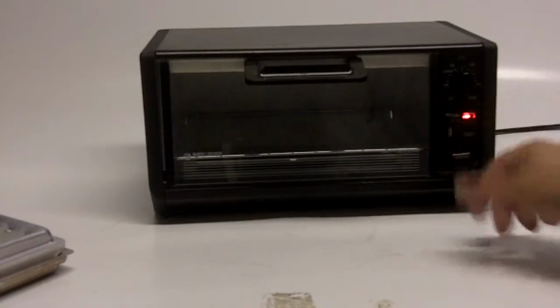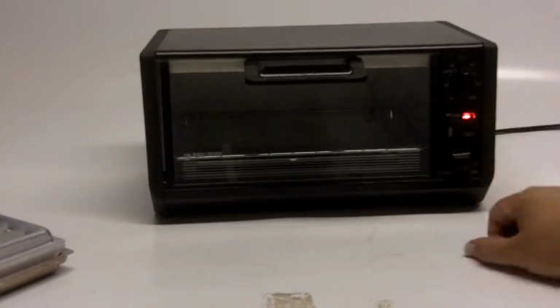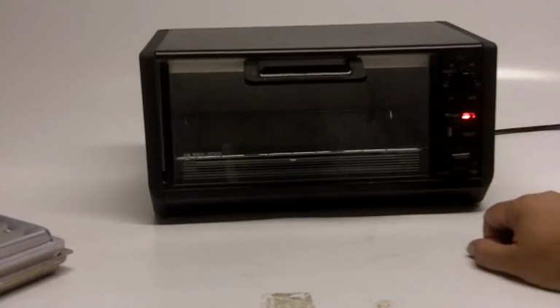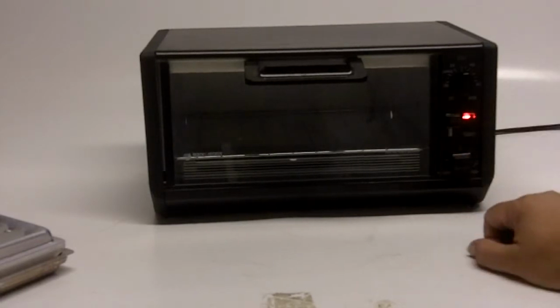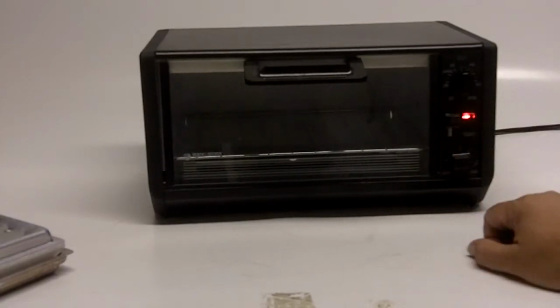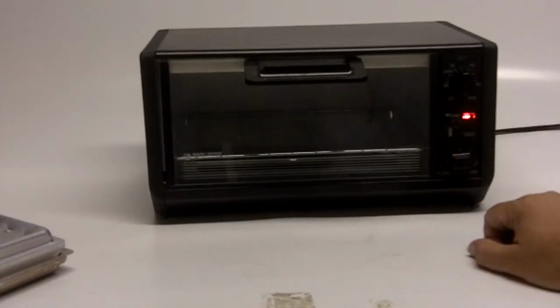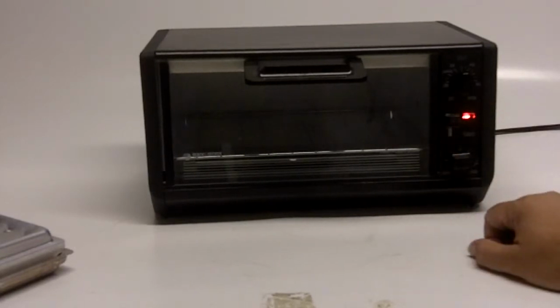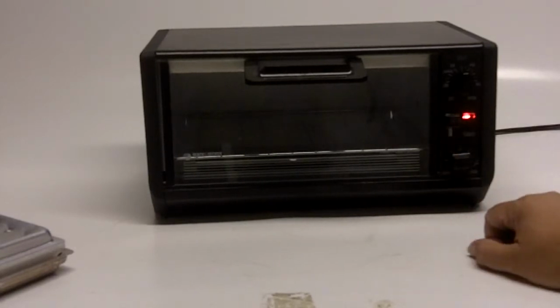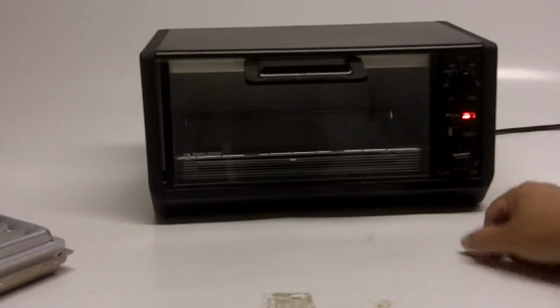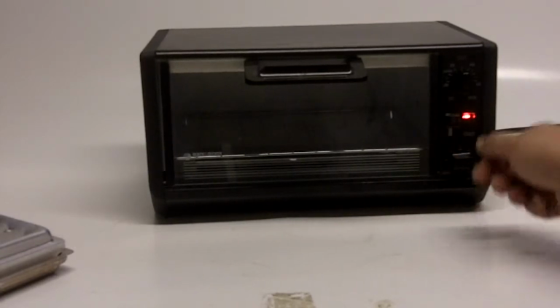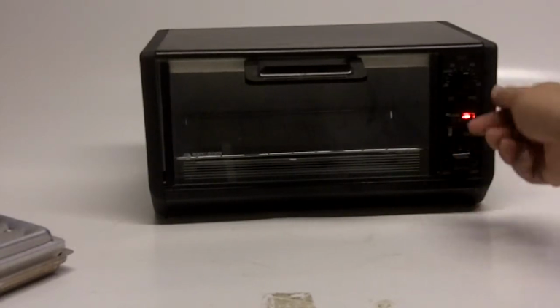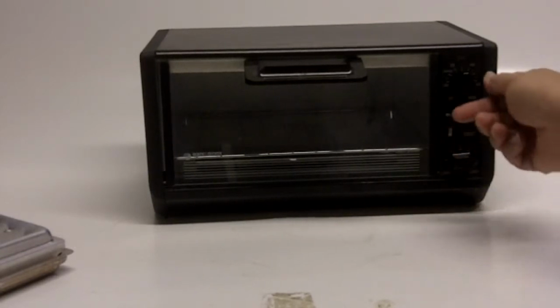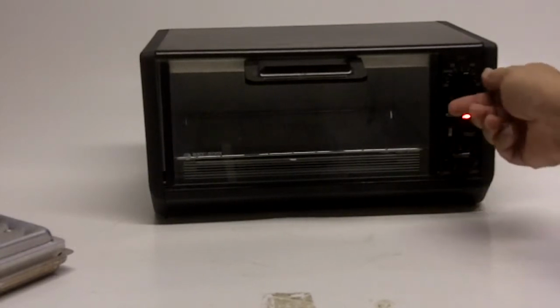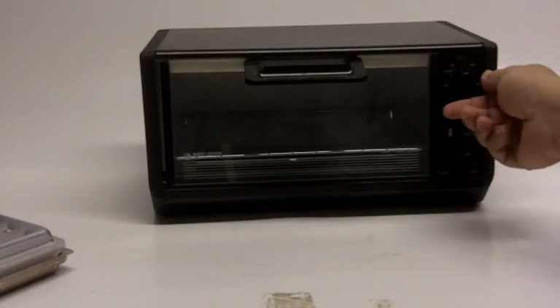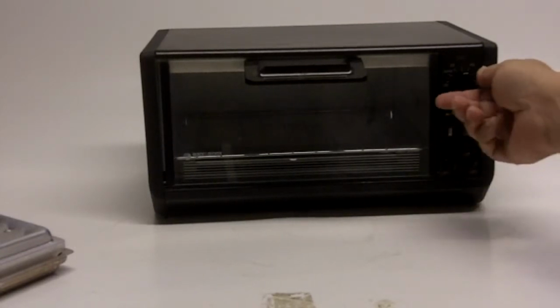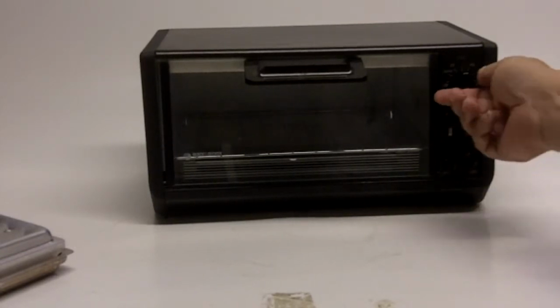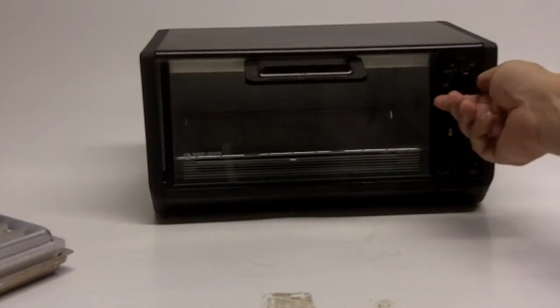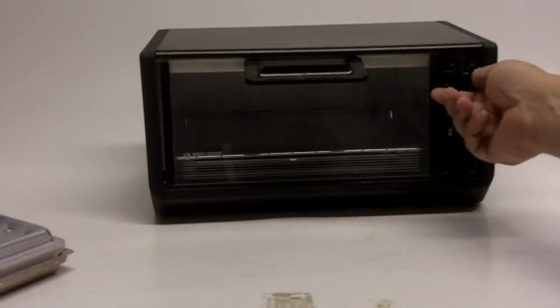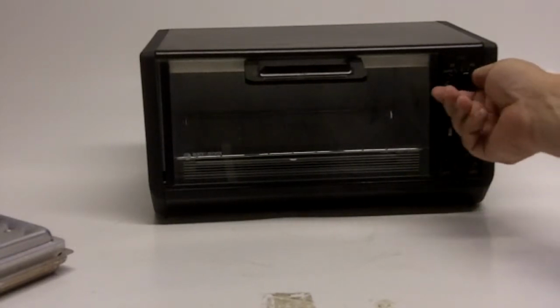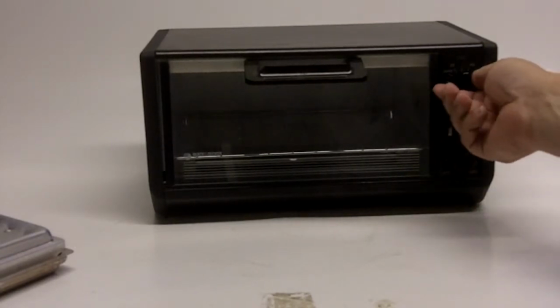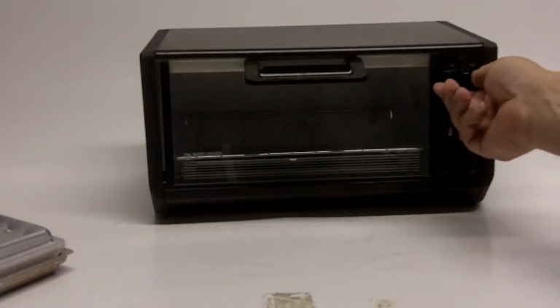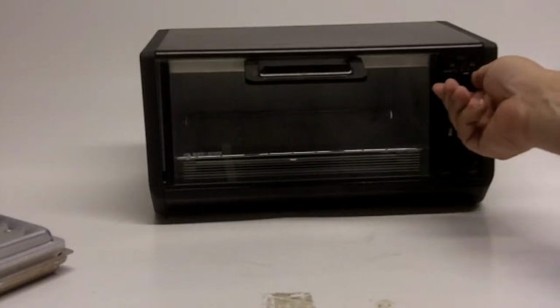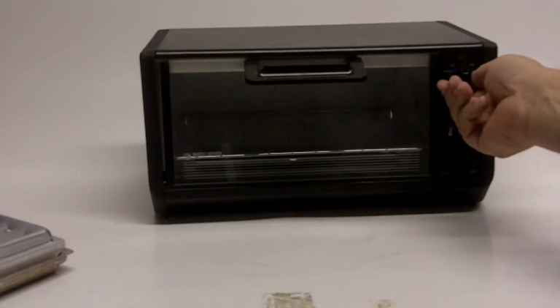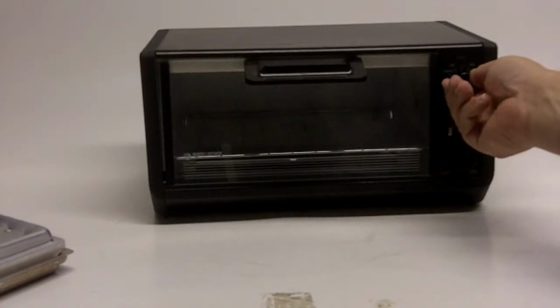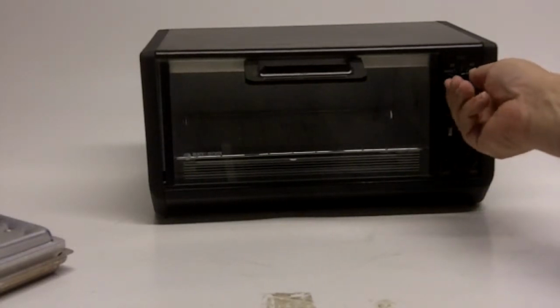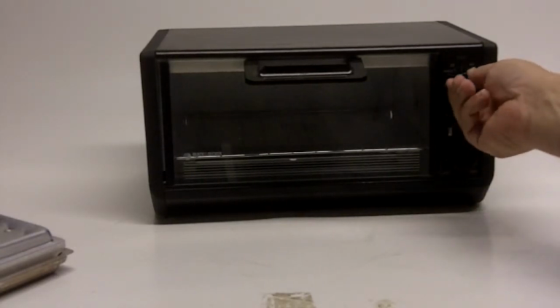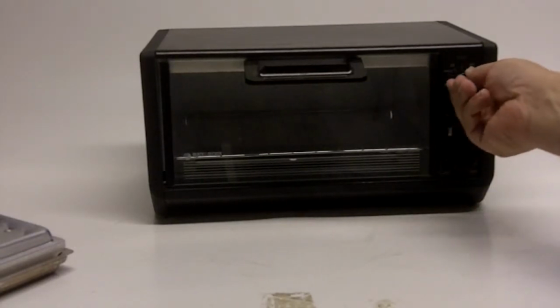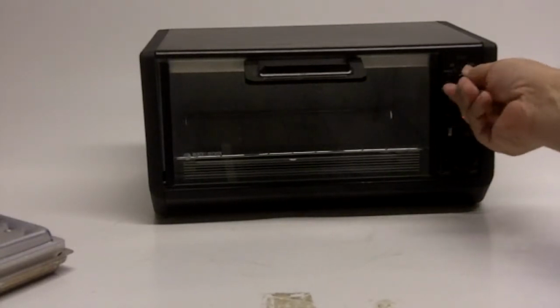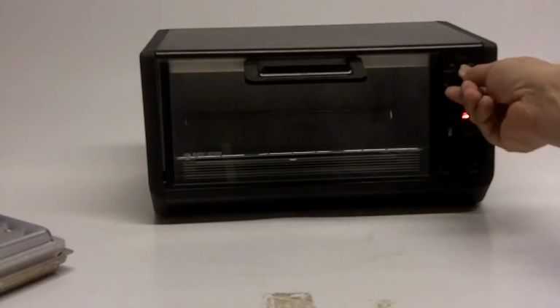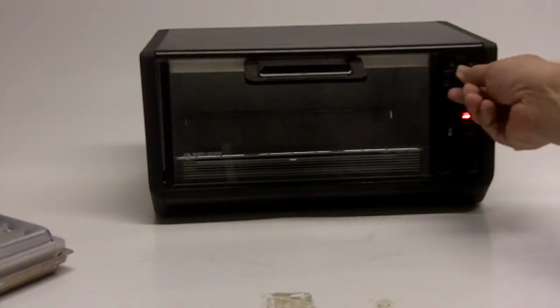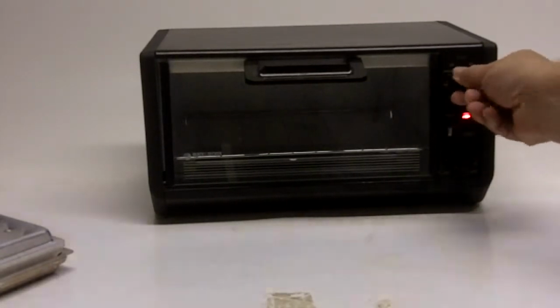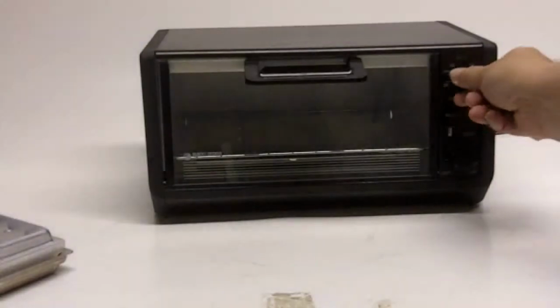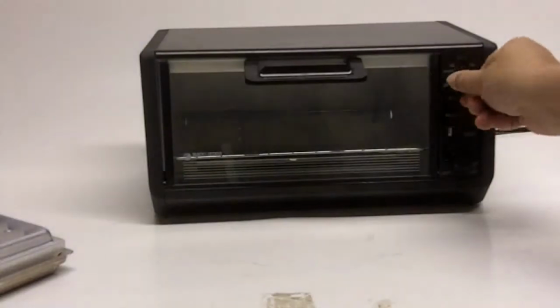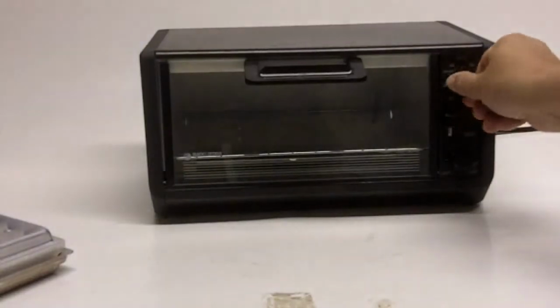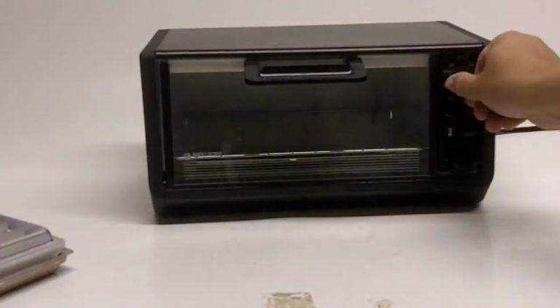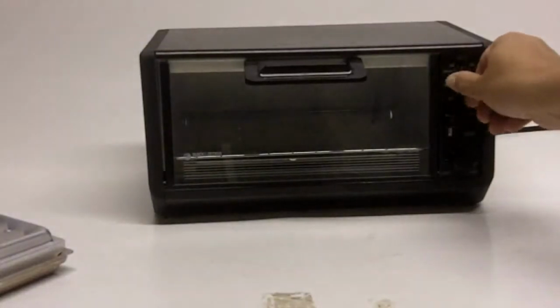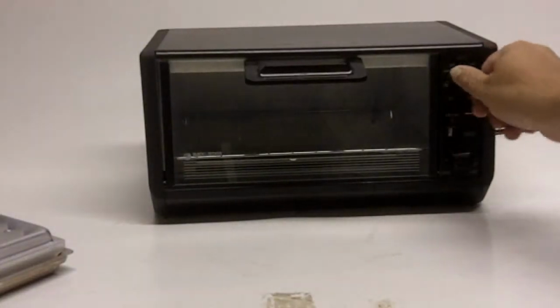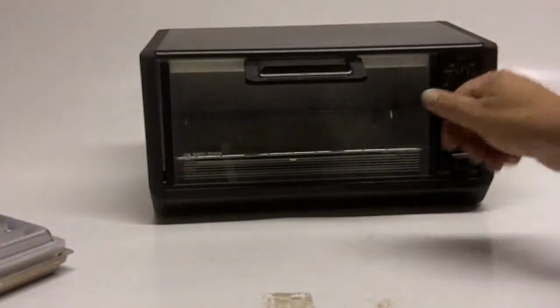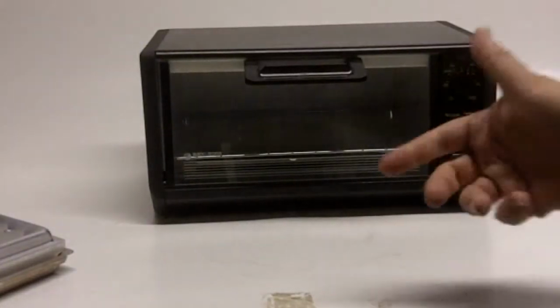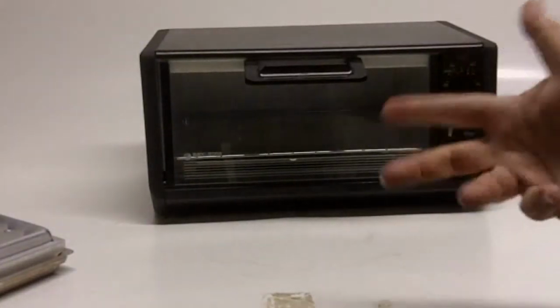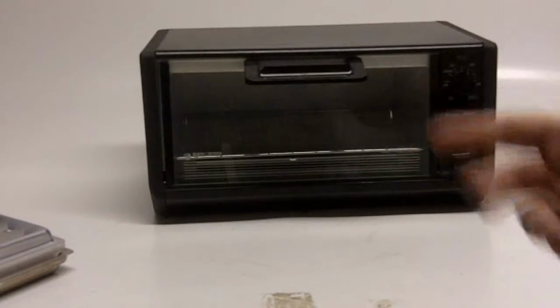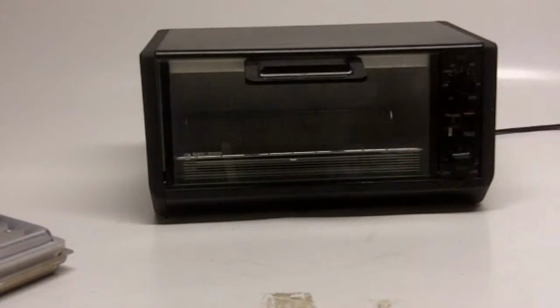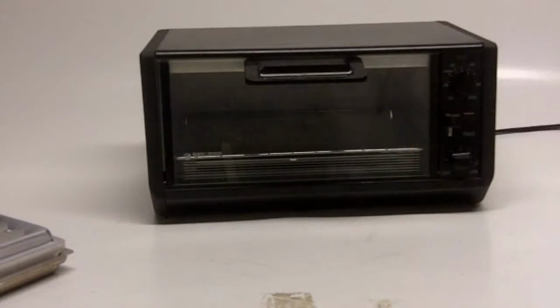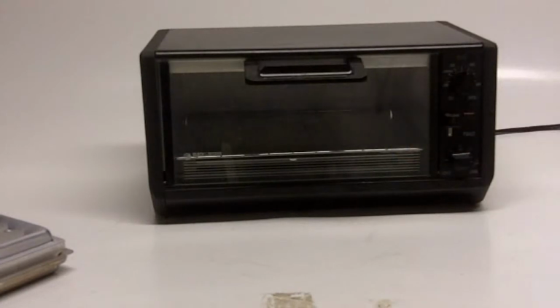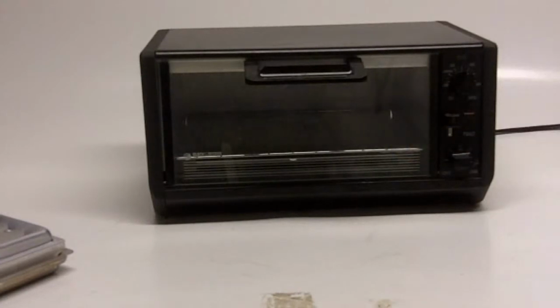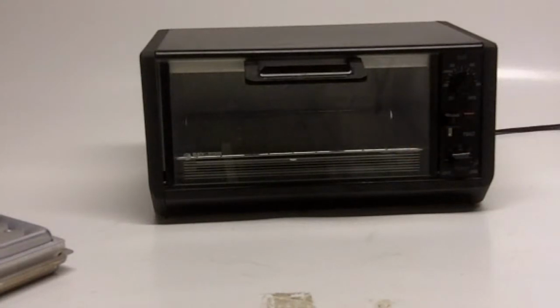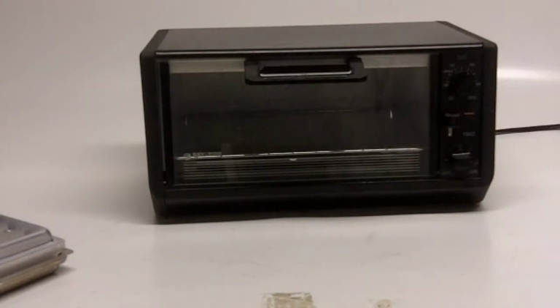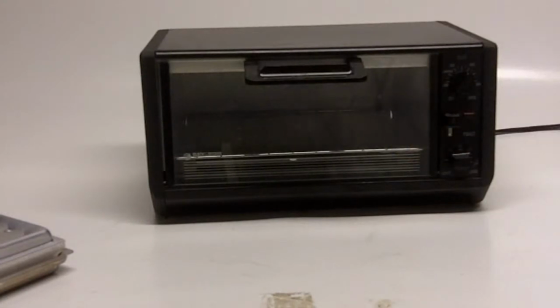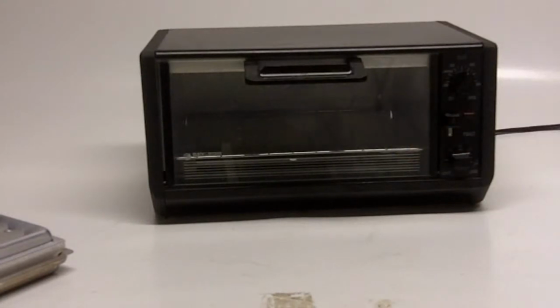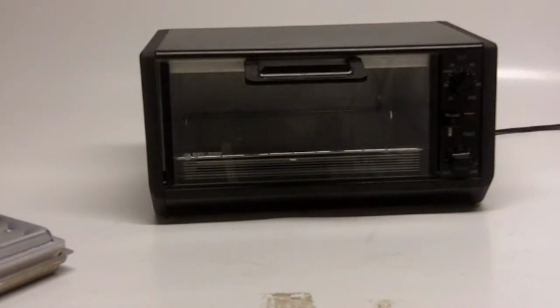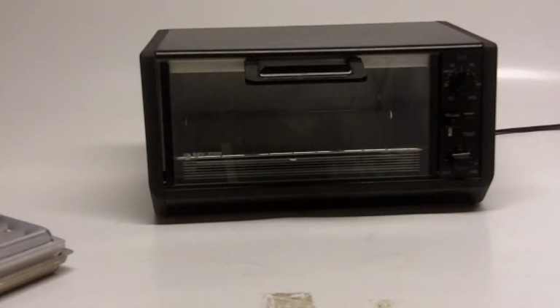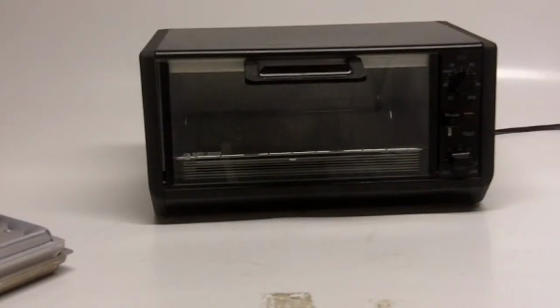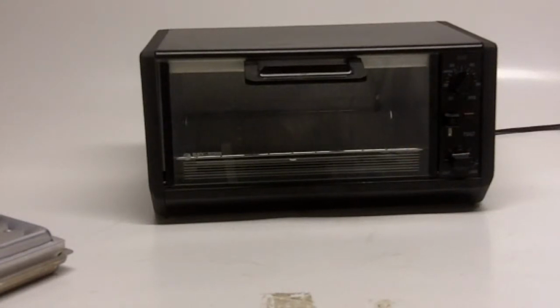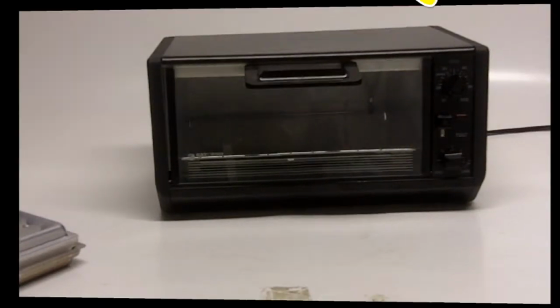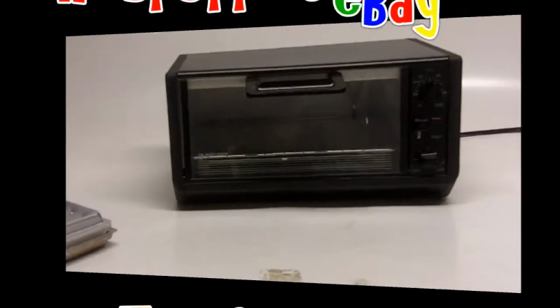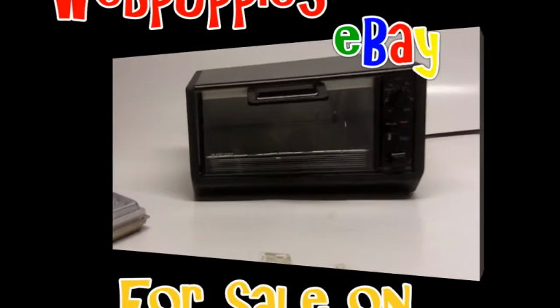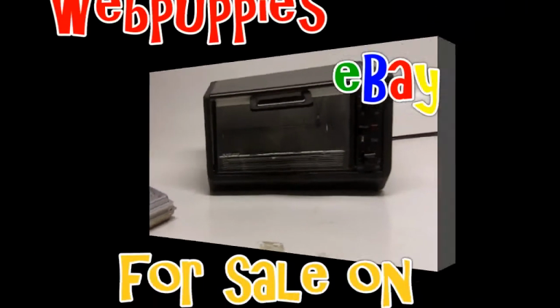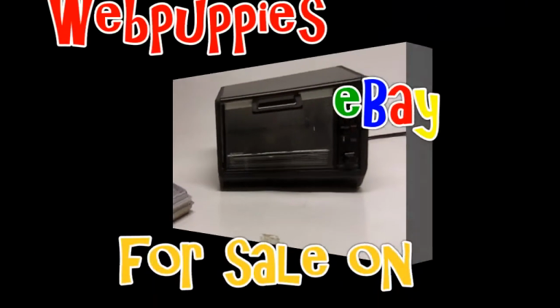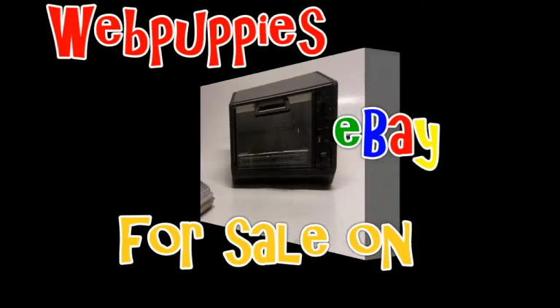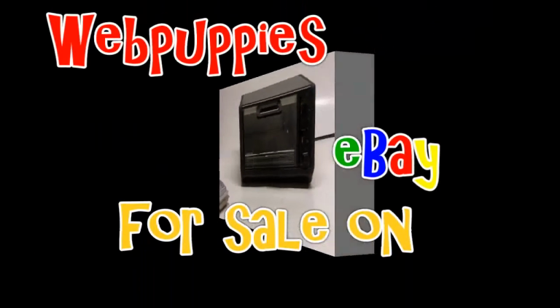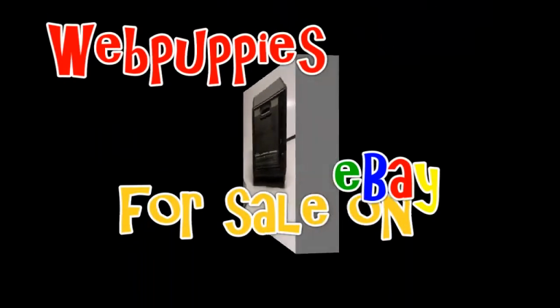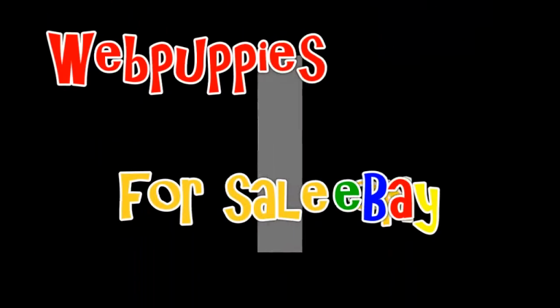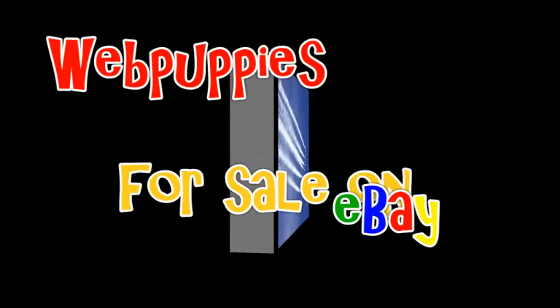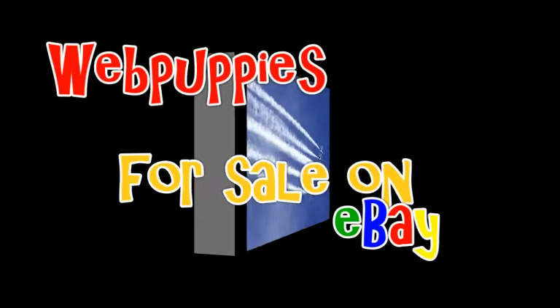You can also make toast with this or bake with this. We have another one just like this one, and we use it all the time.